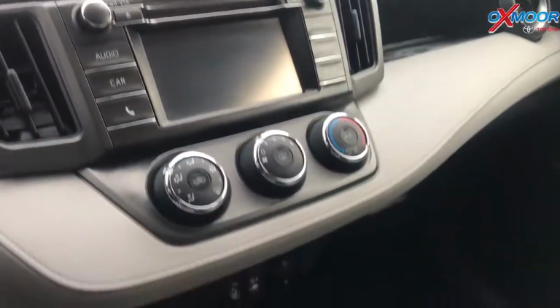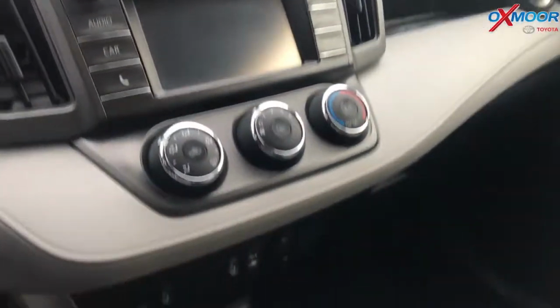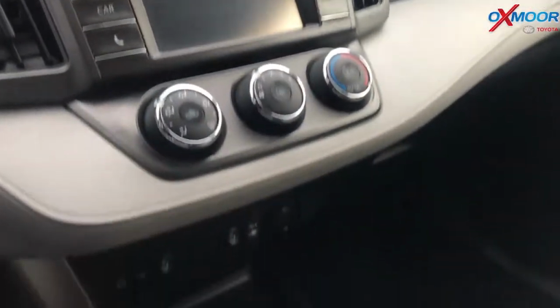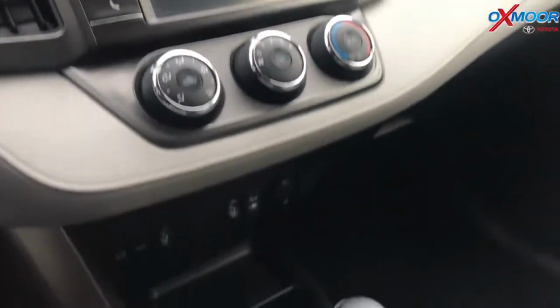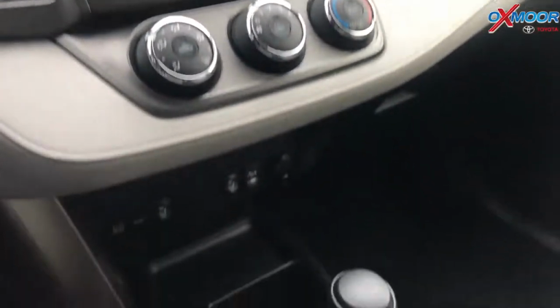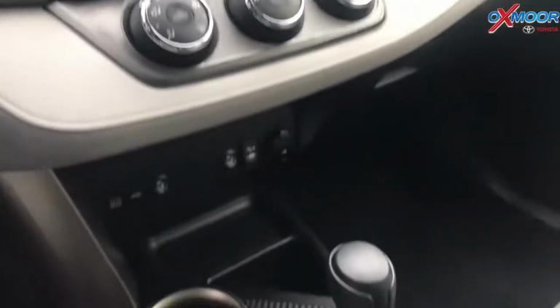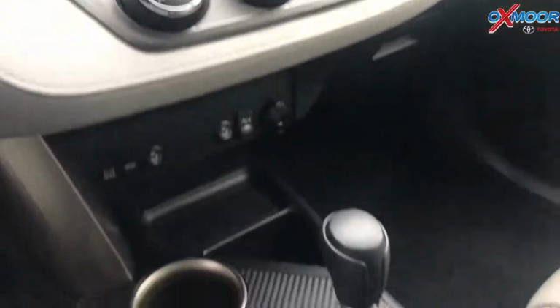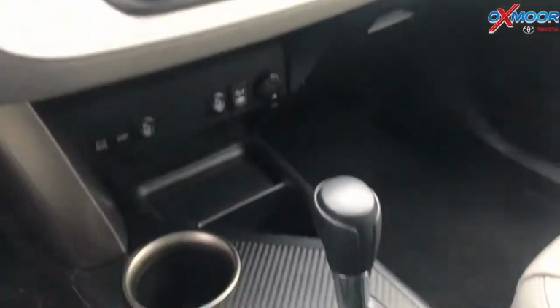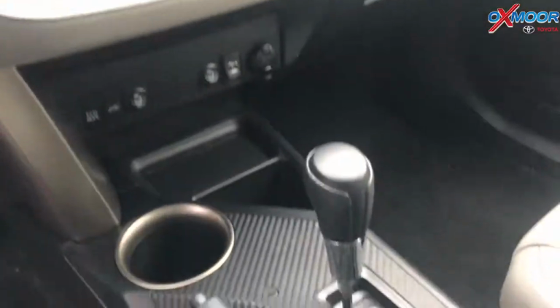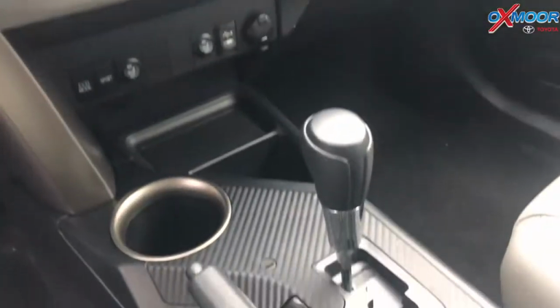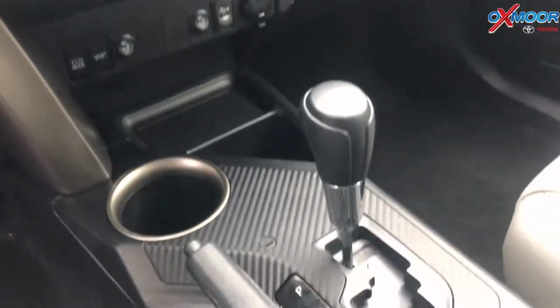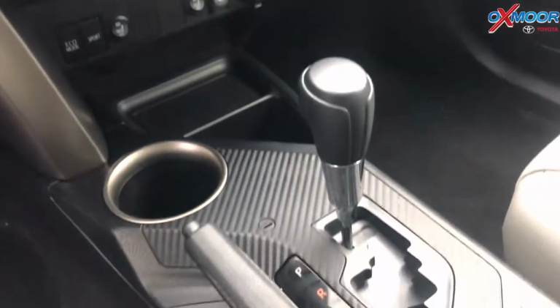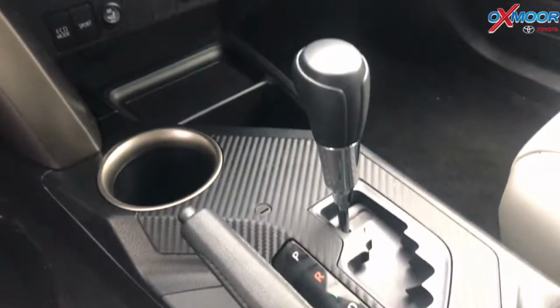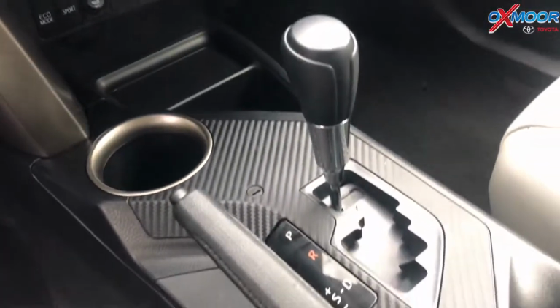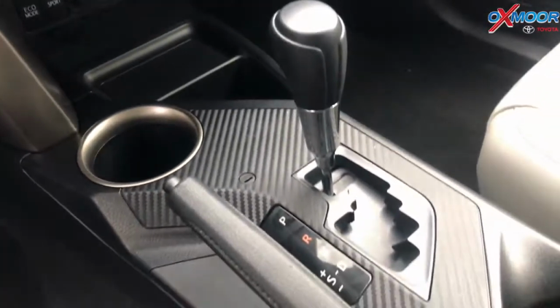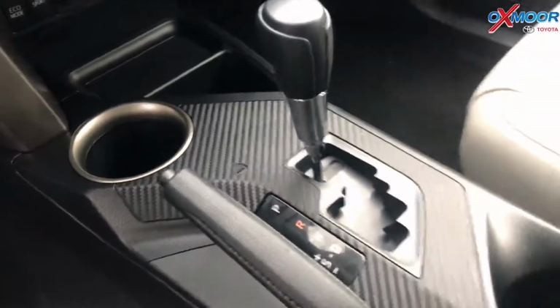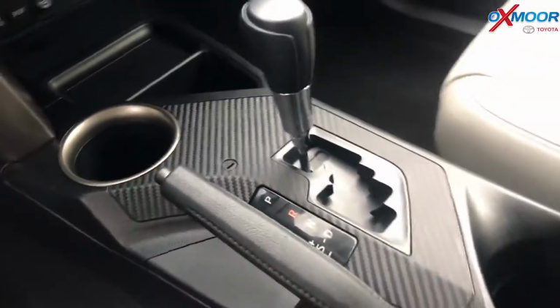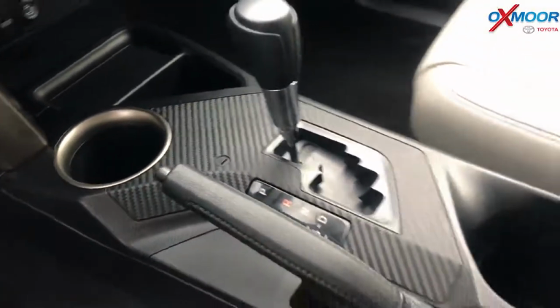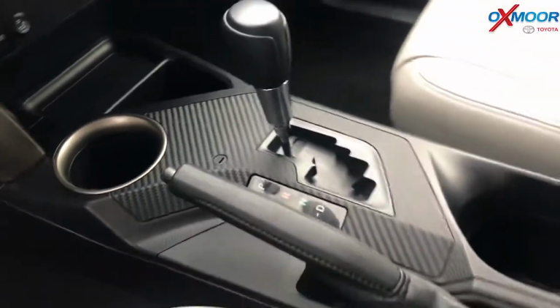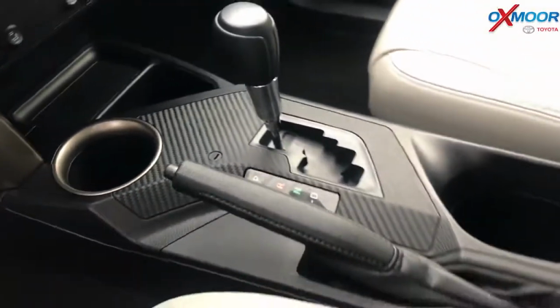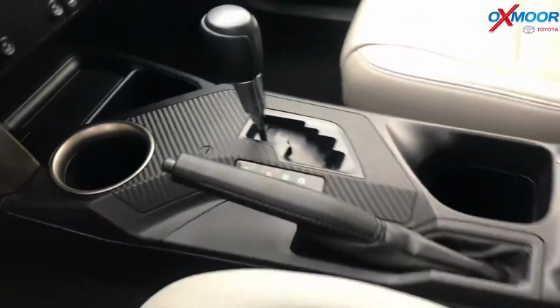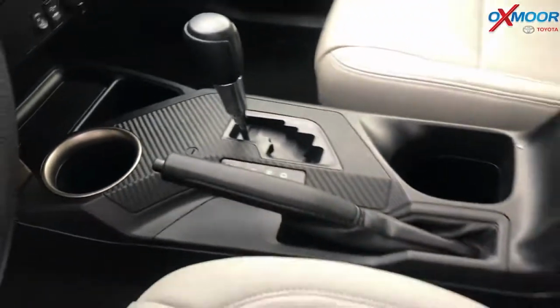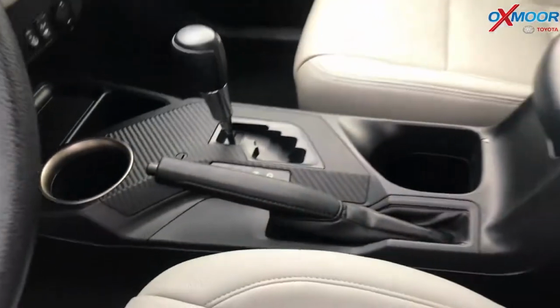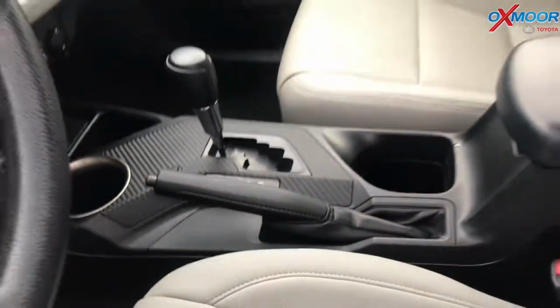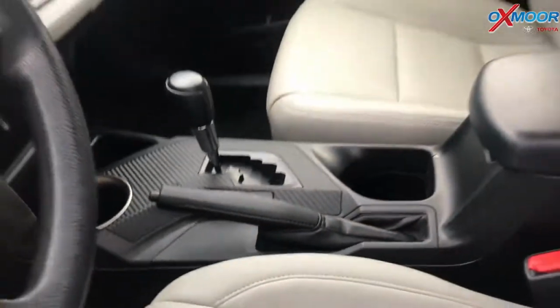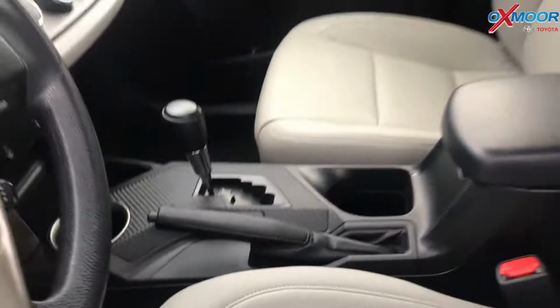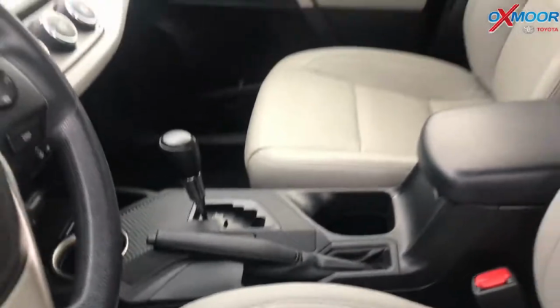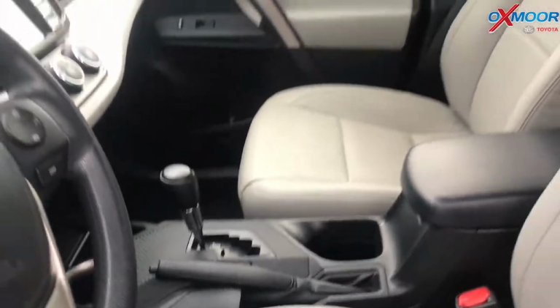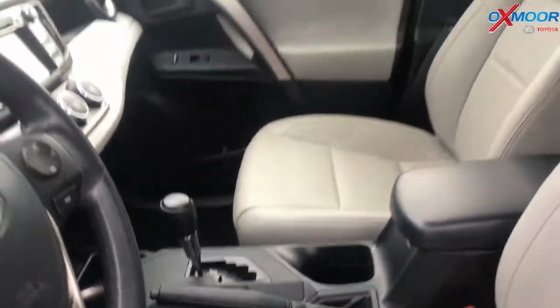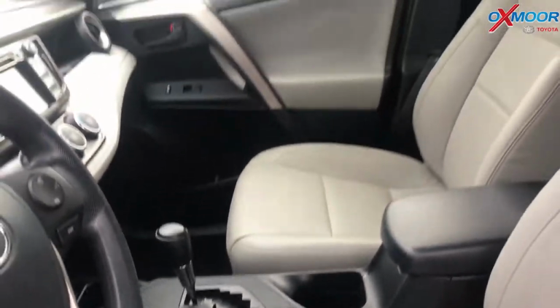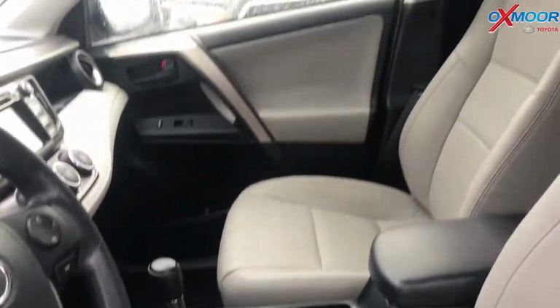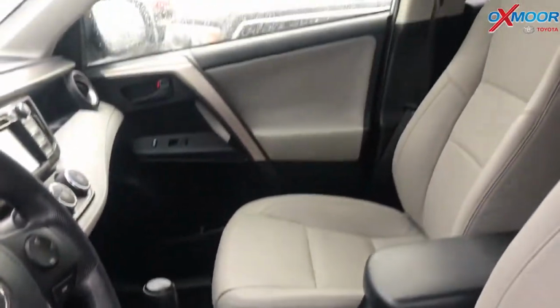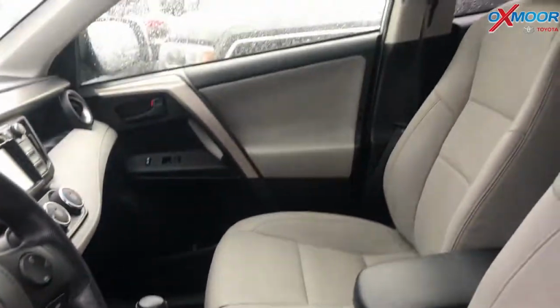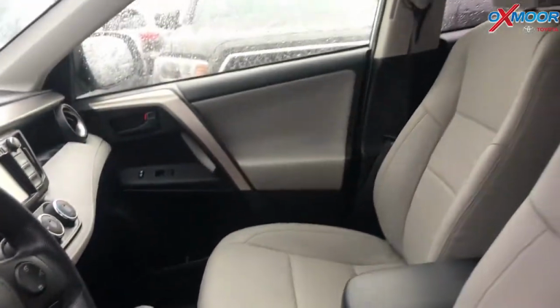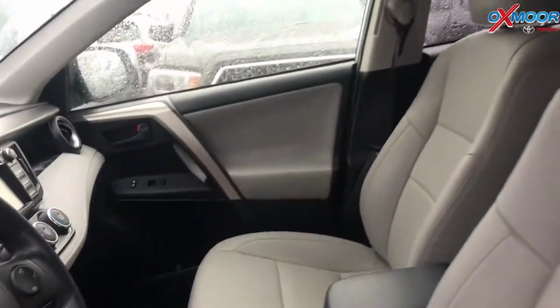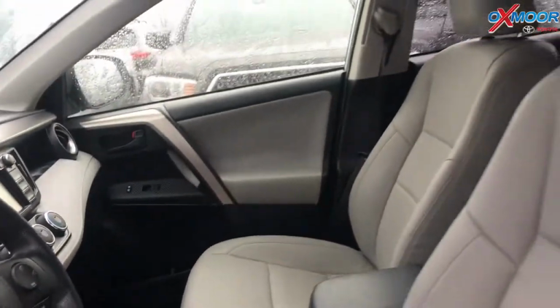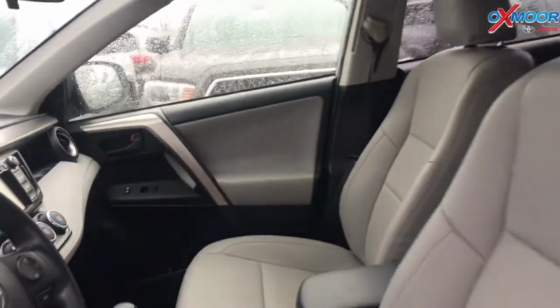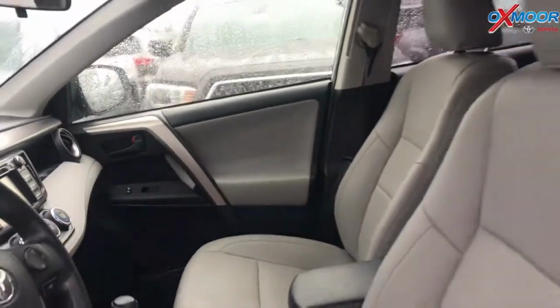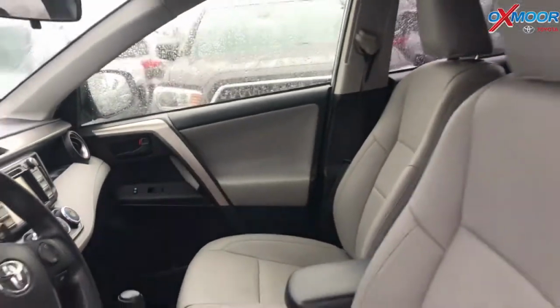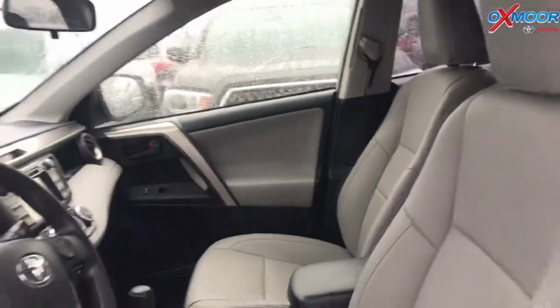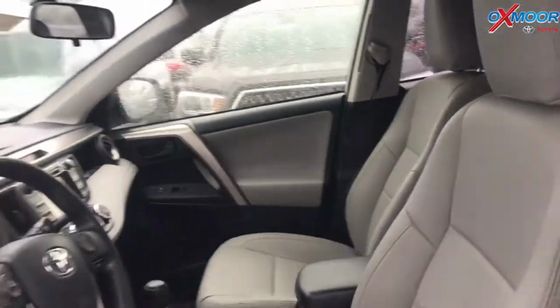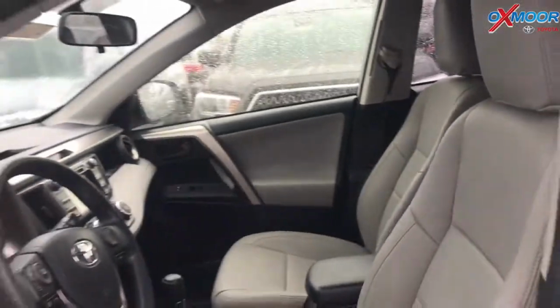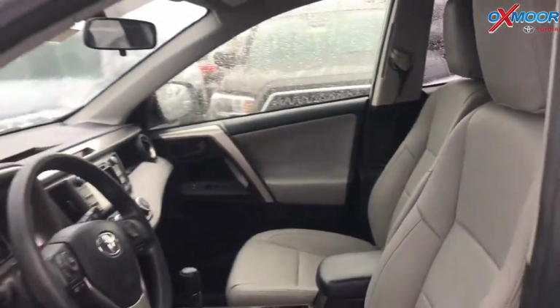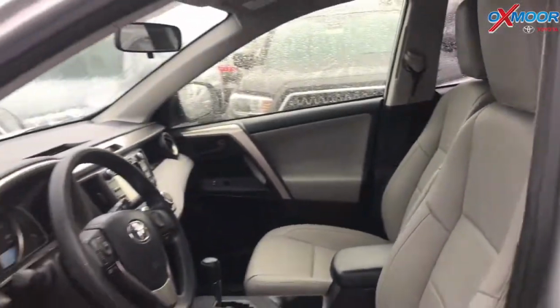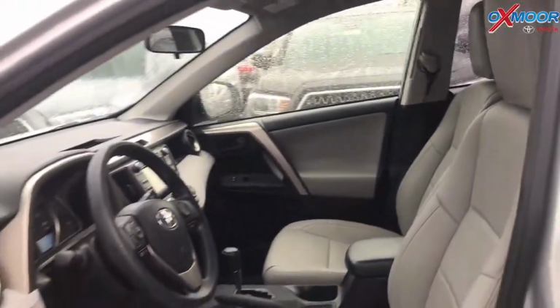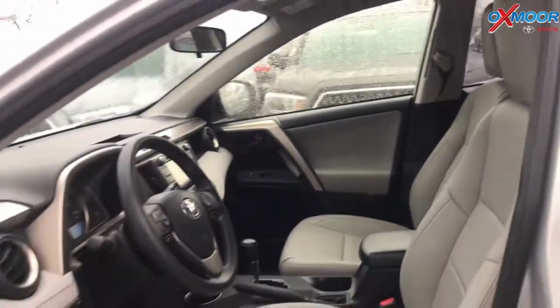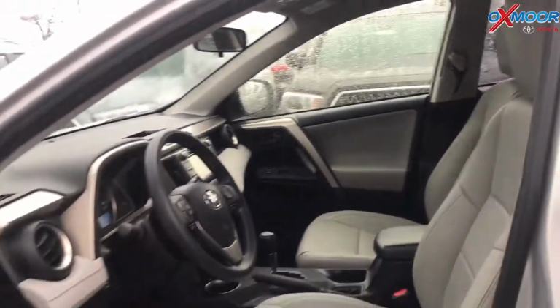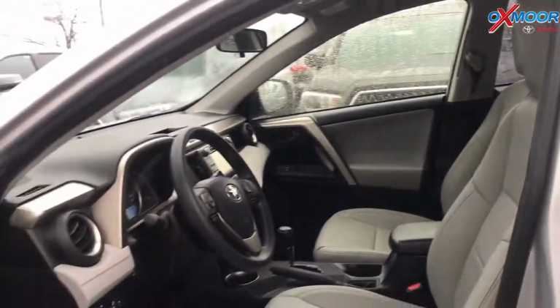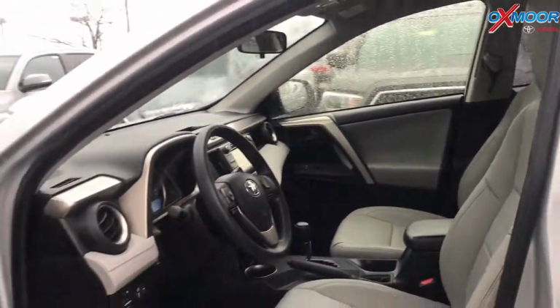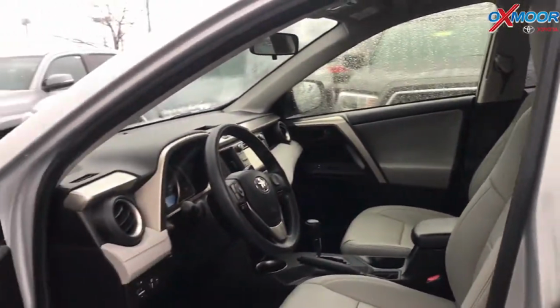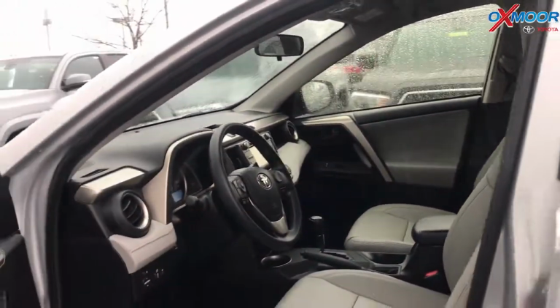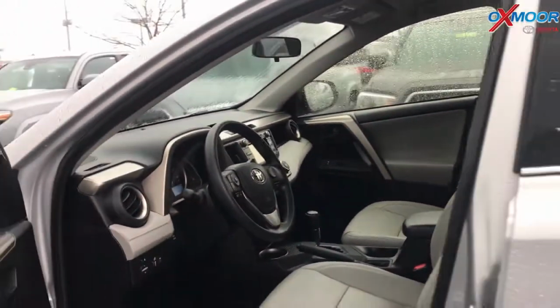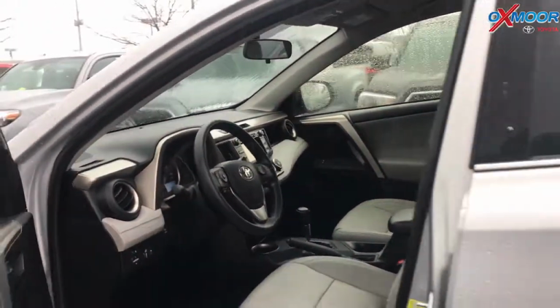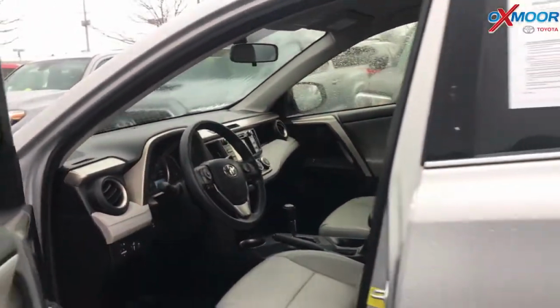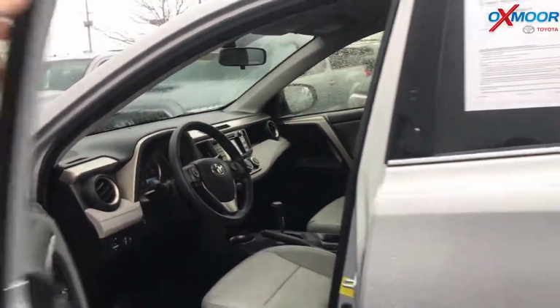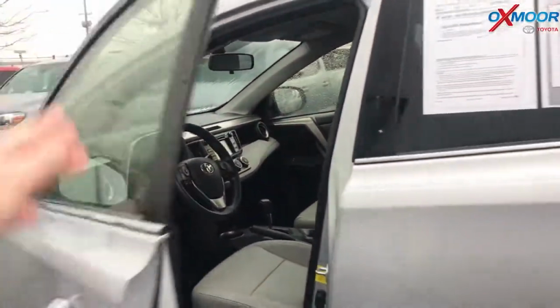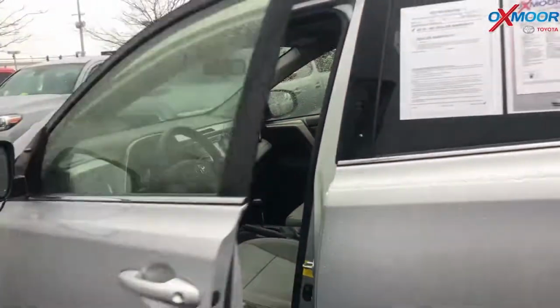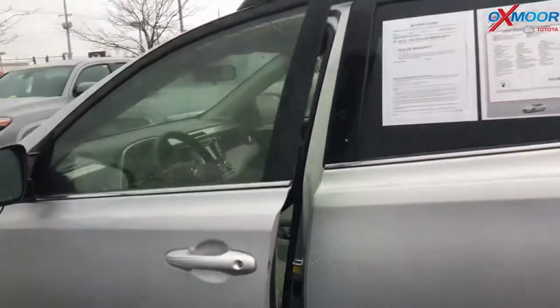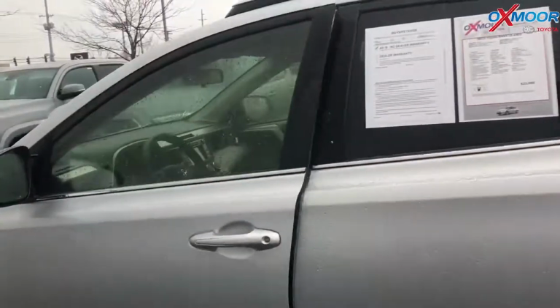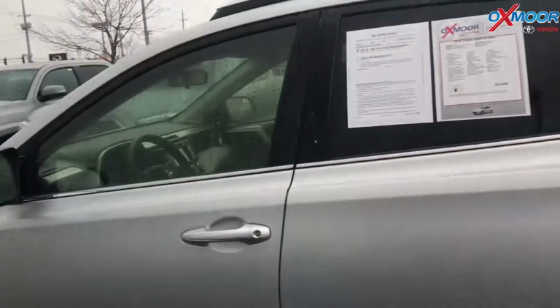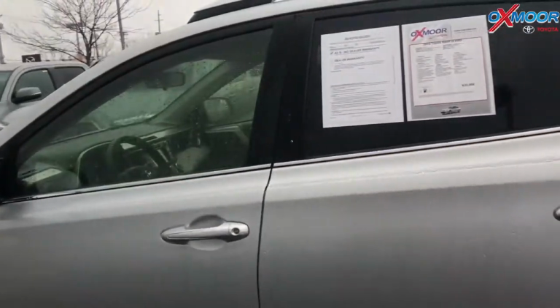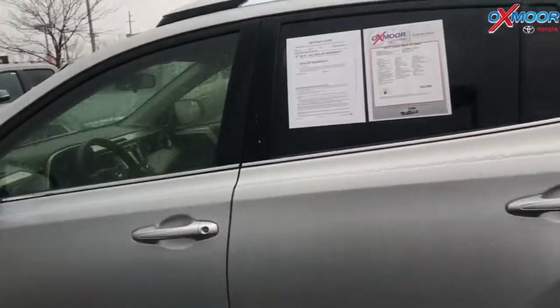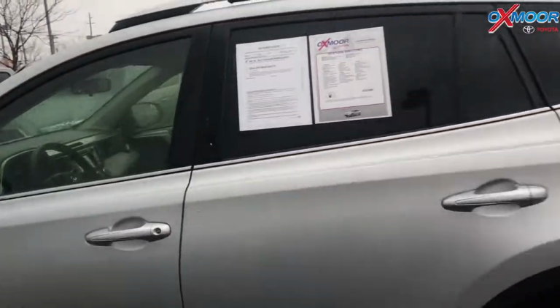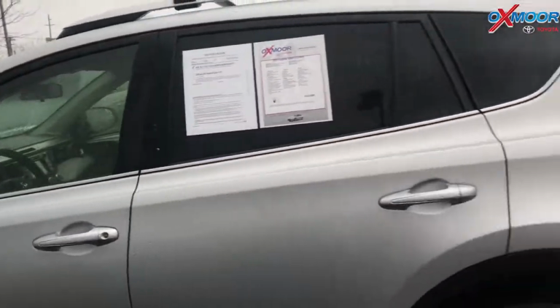It also has a roof rack. Interior is dark gray. Mileage is 40,150. Price is $17,576.